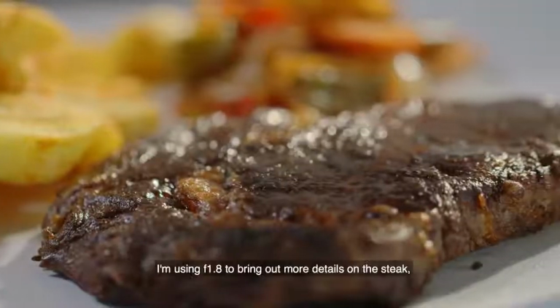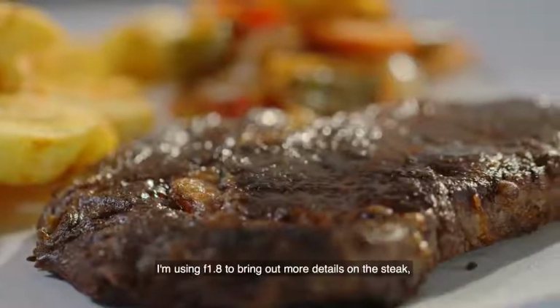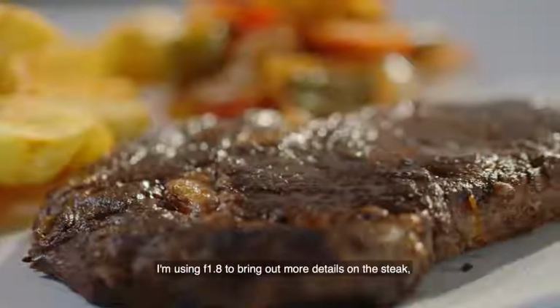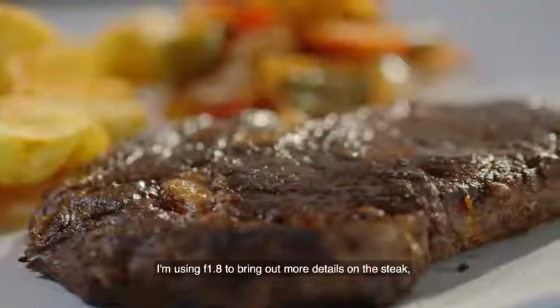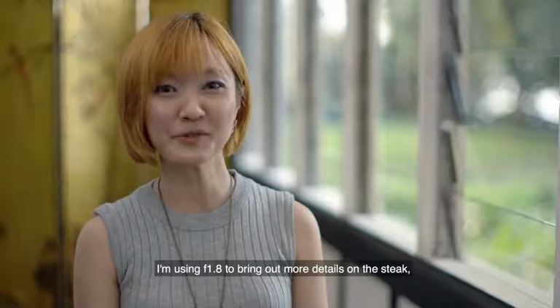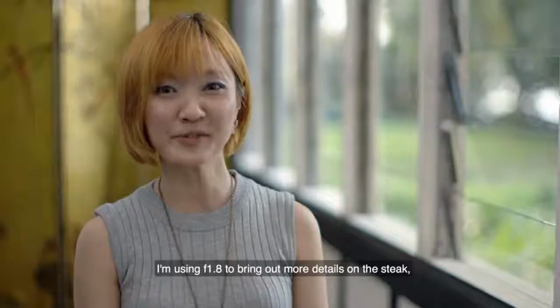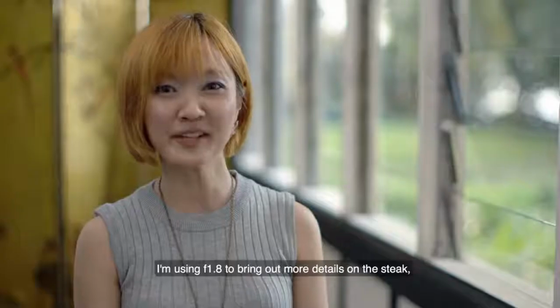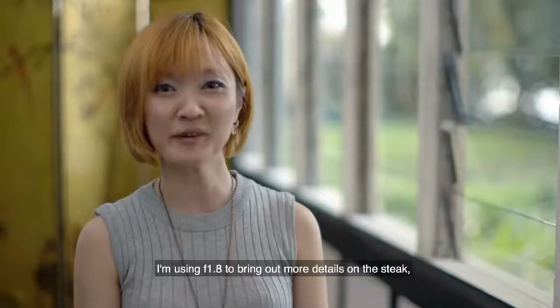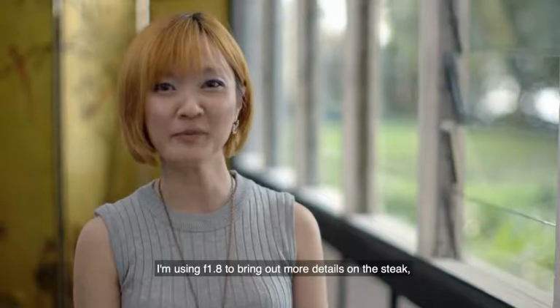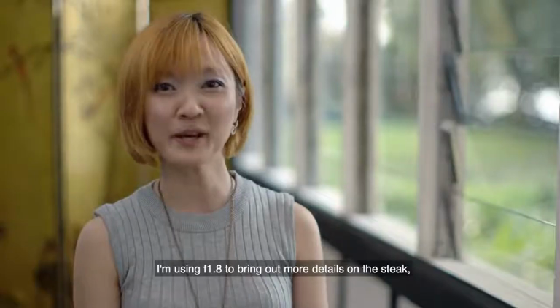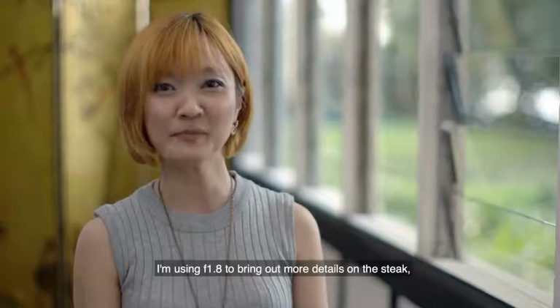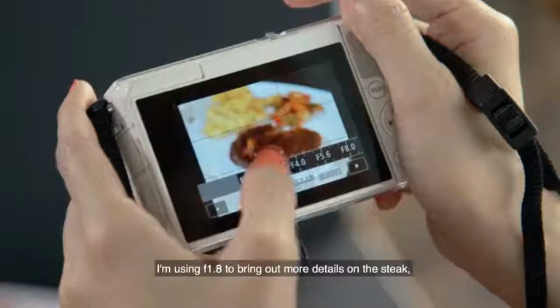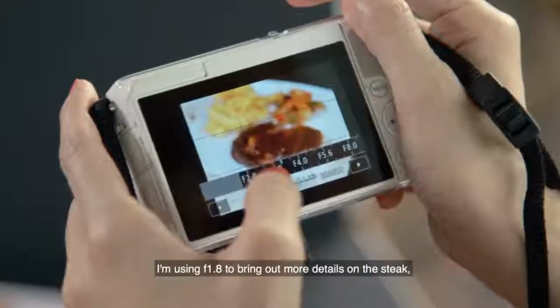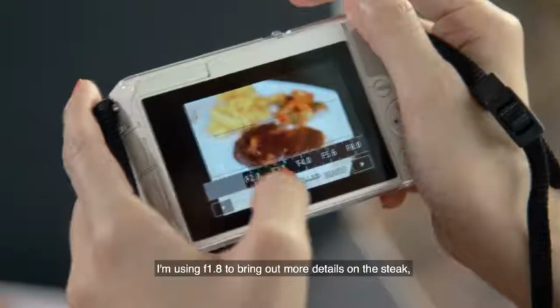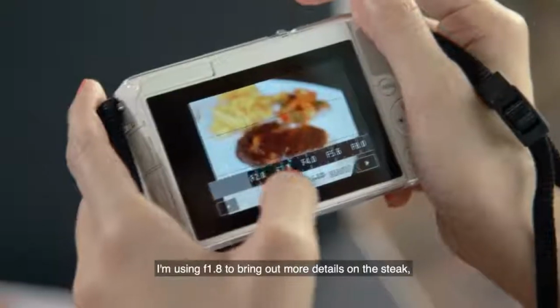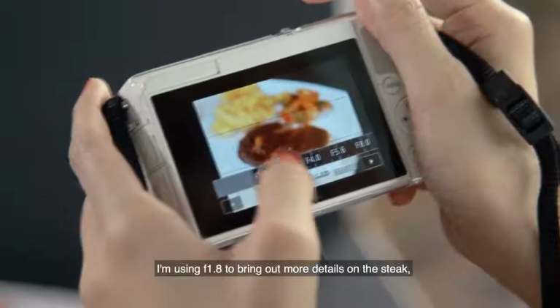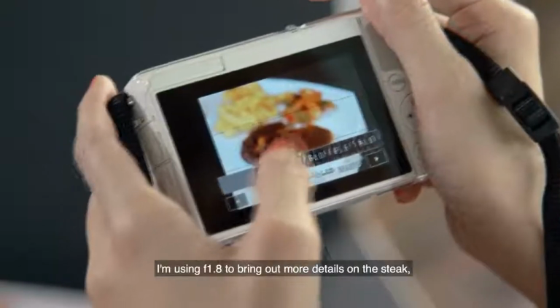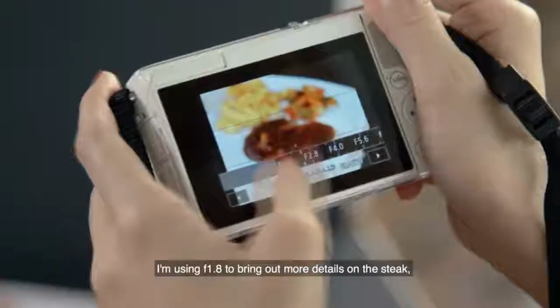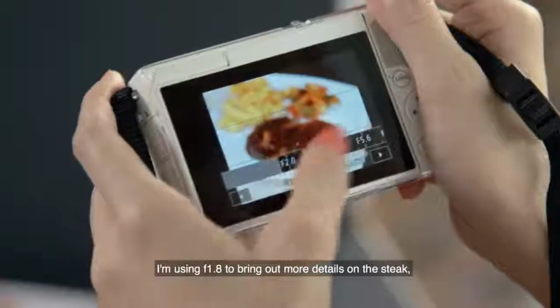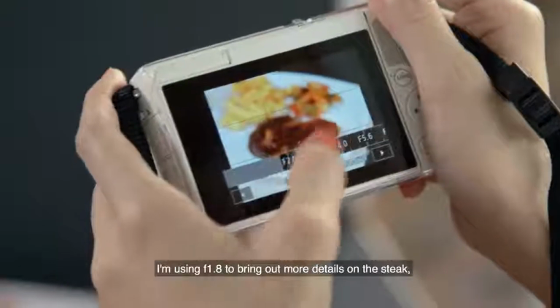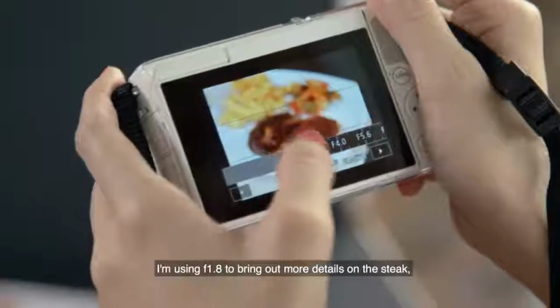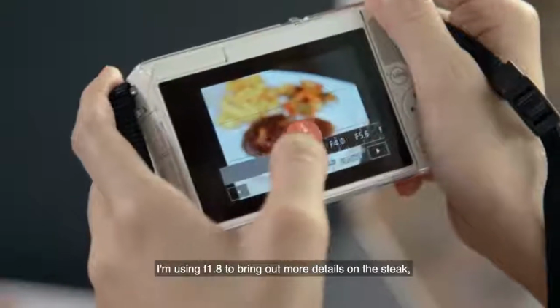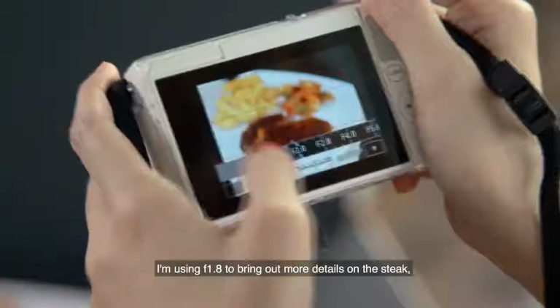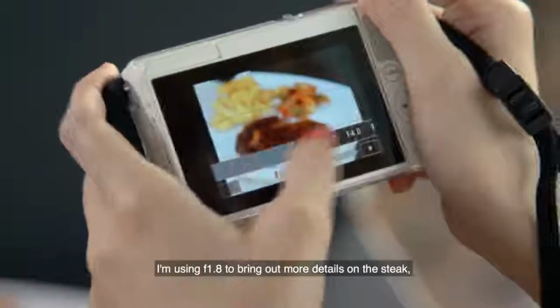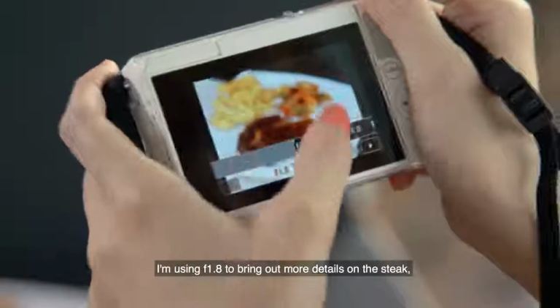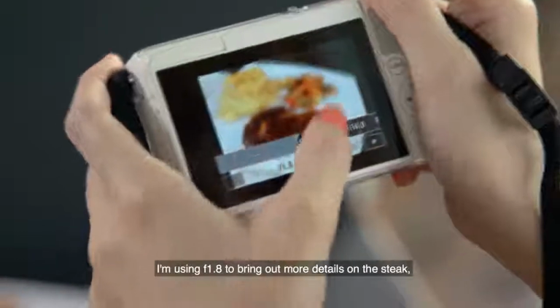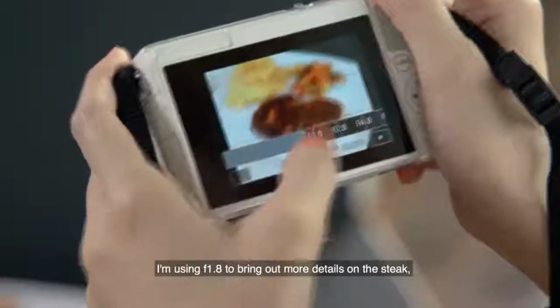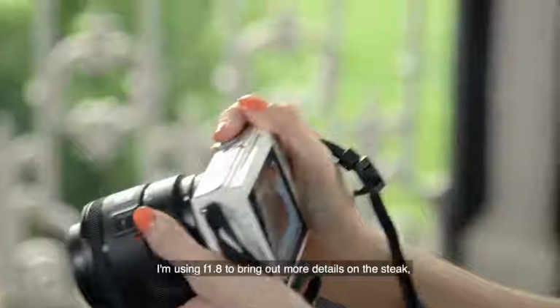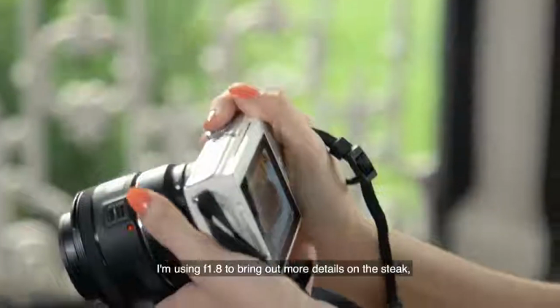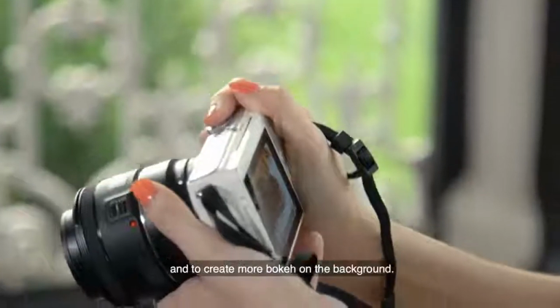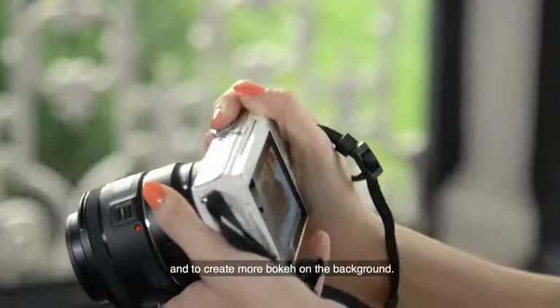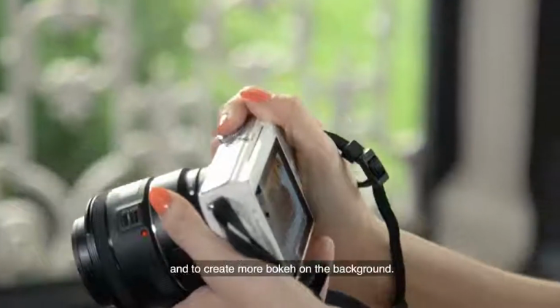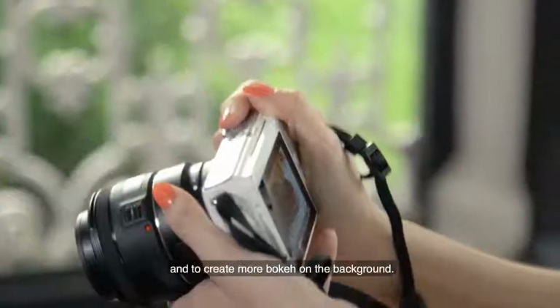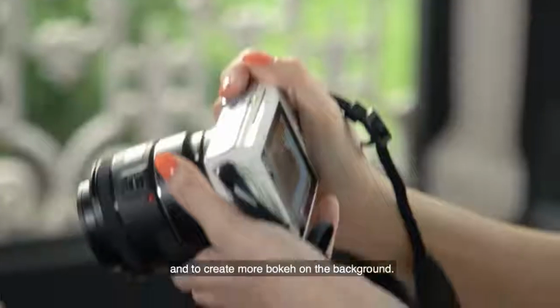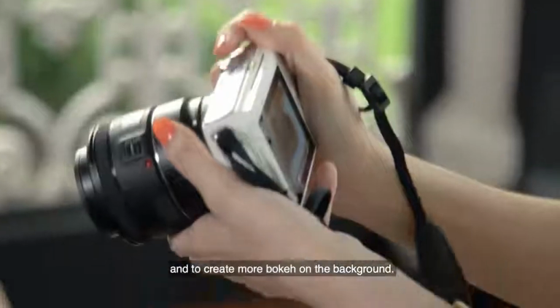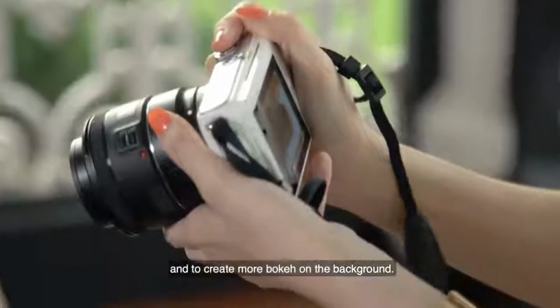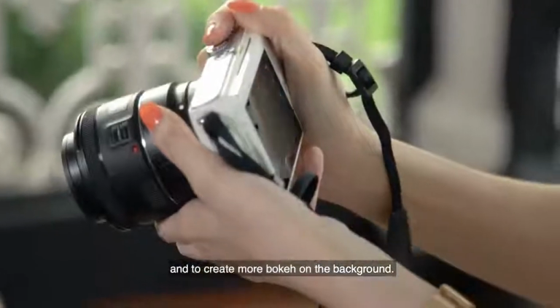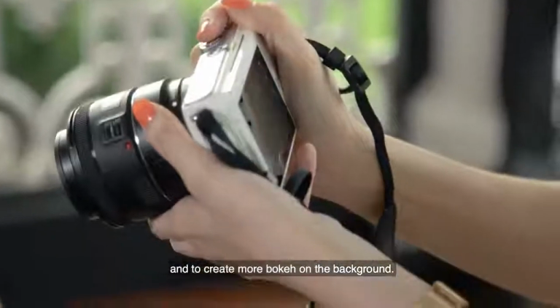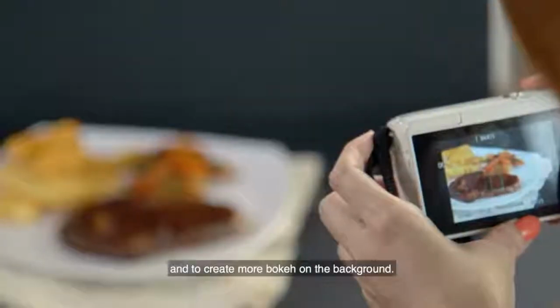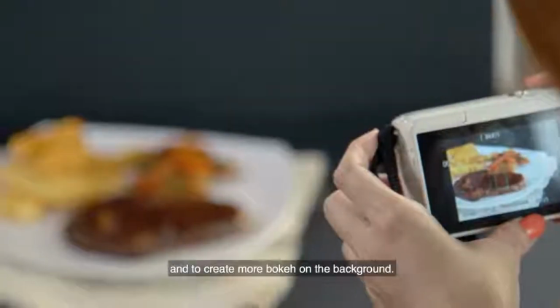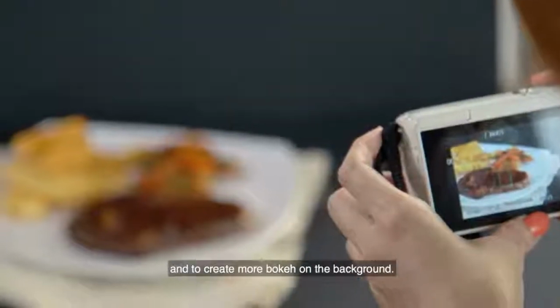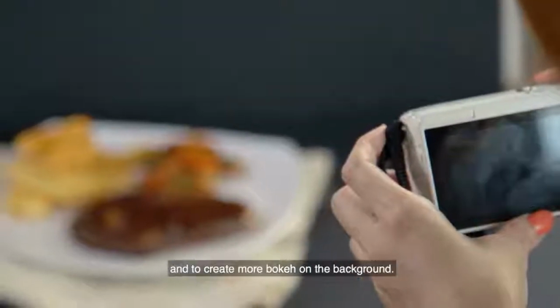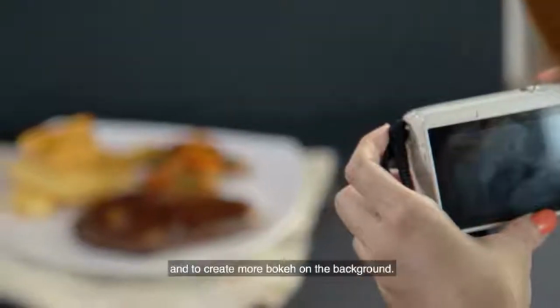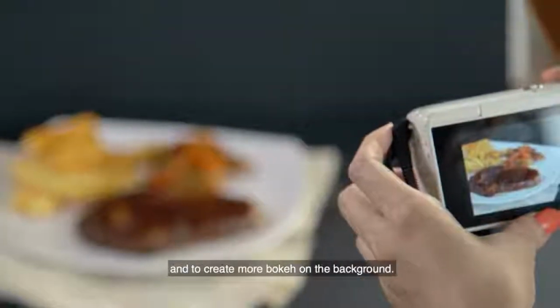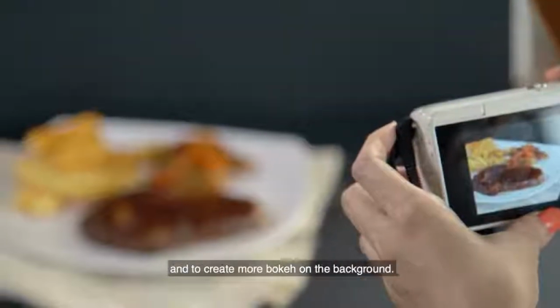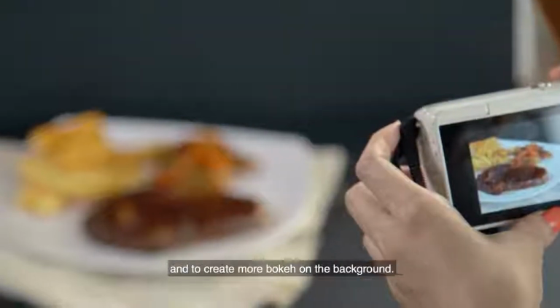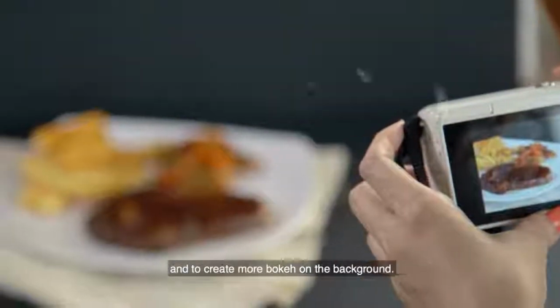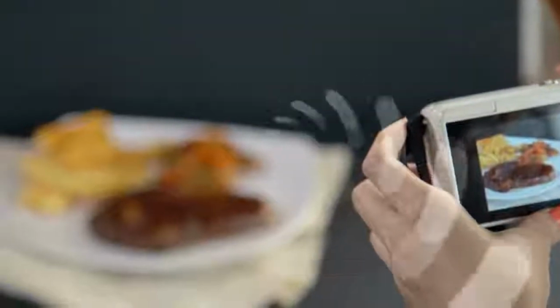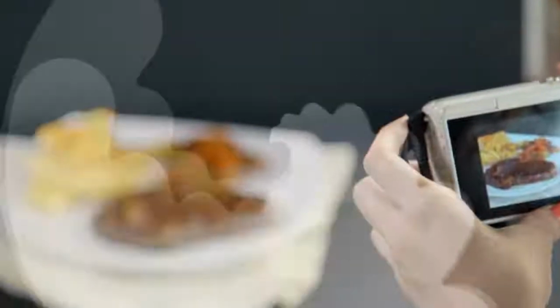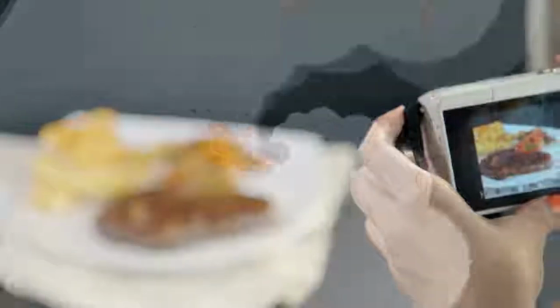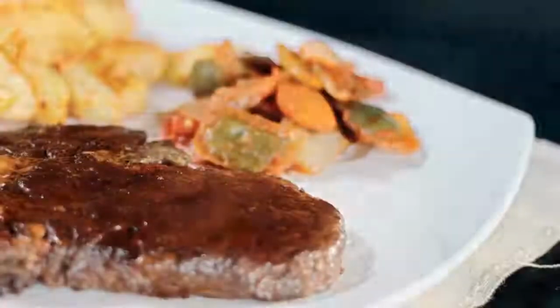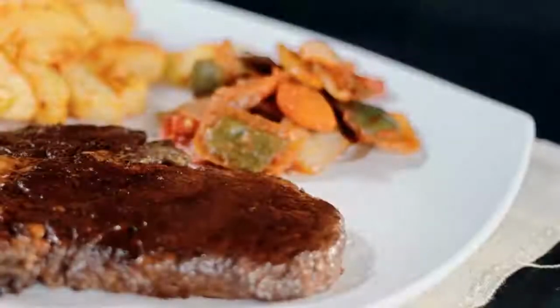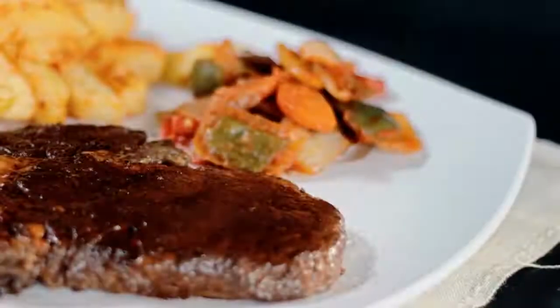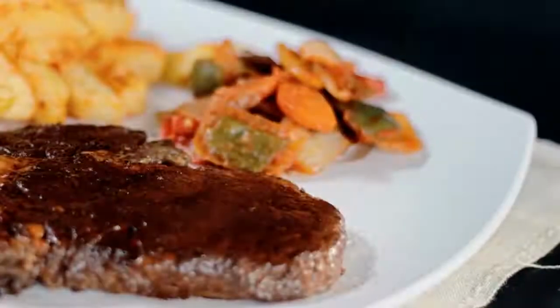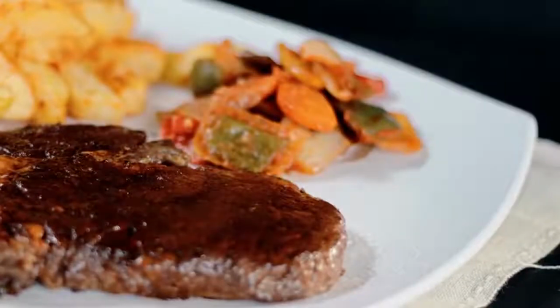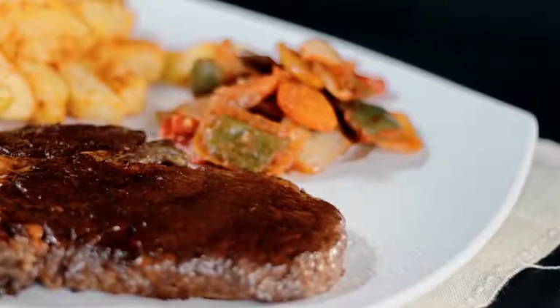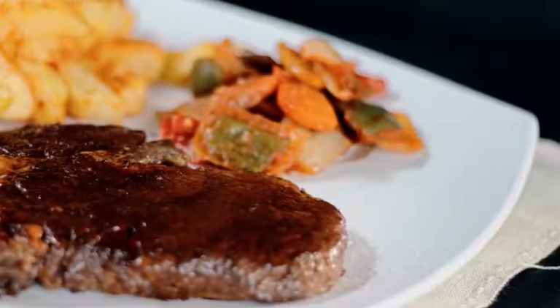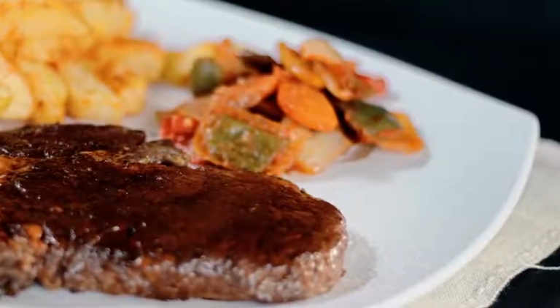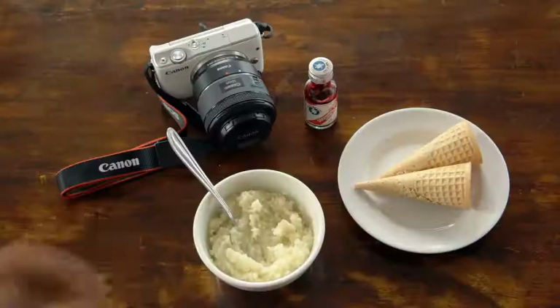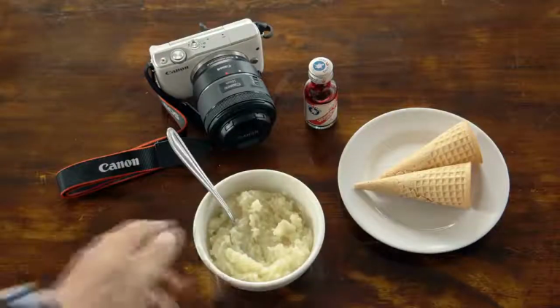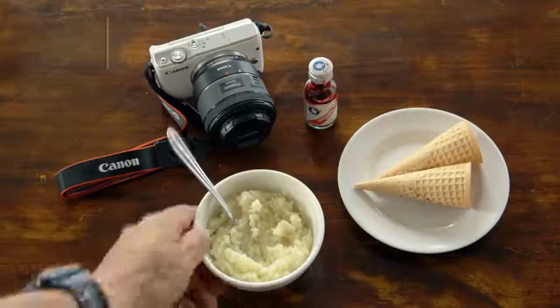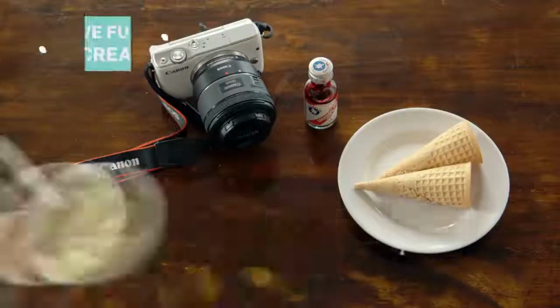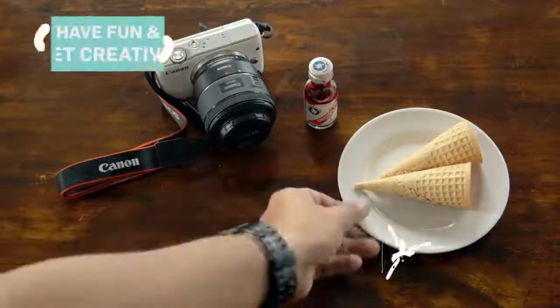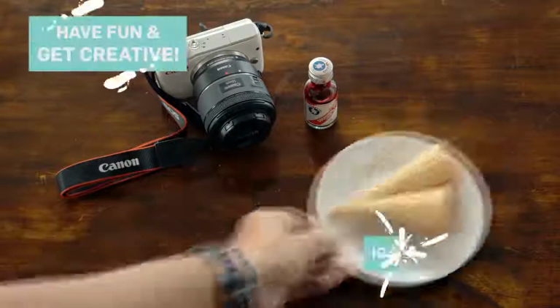I'm using F1.8 to bring out more details on the steak and to create more bokeh on the background.